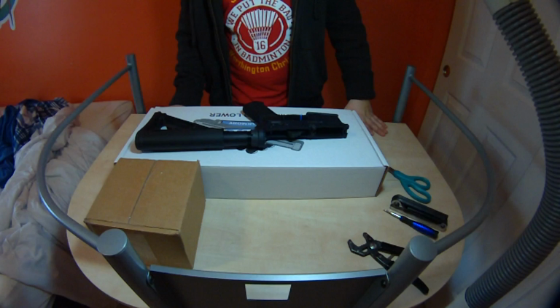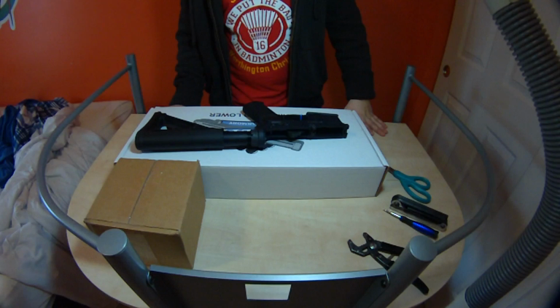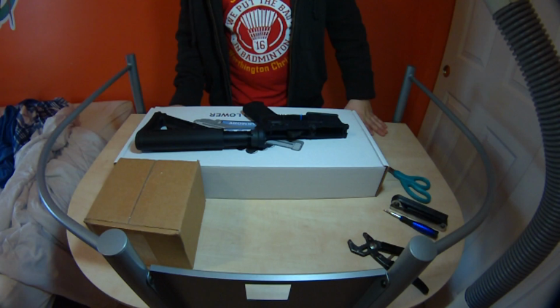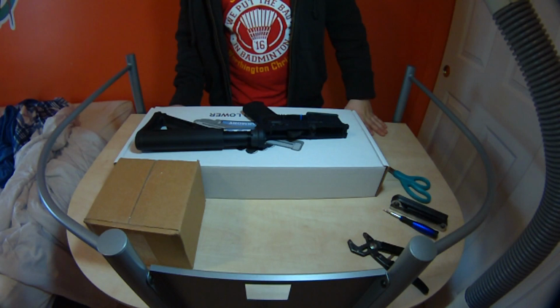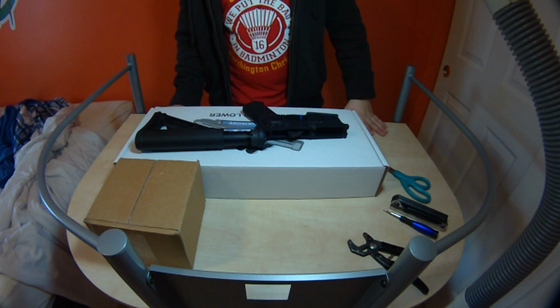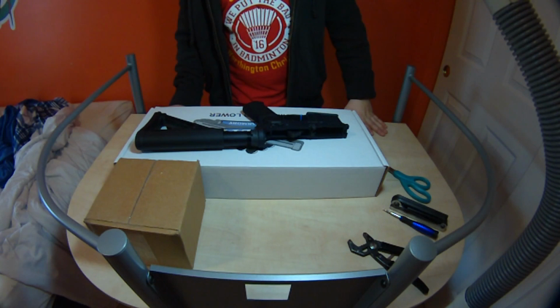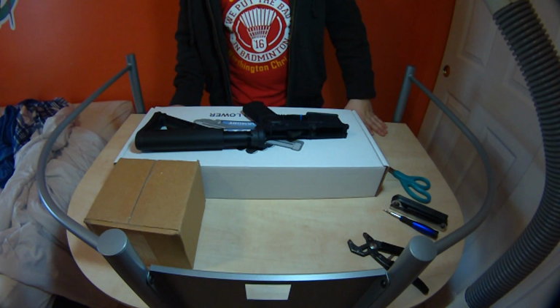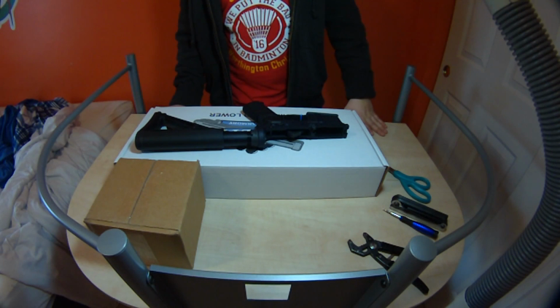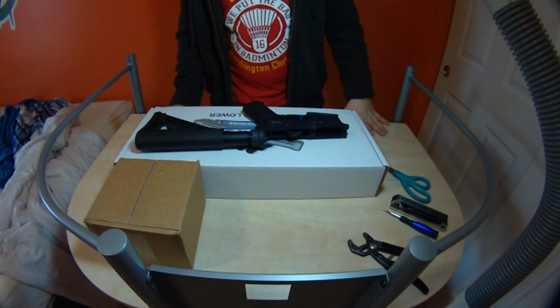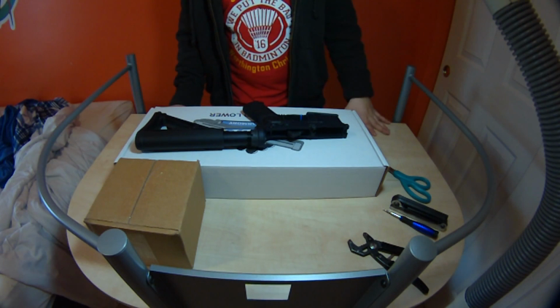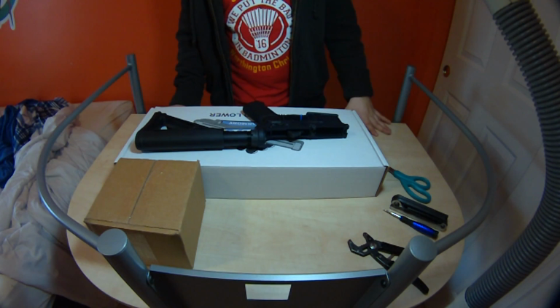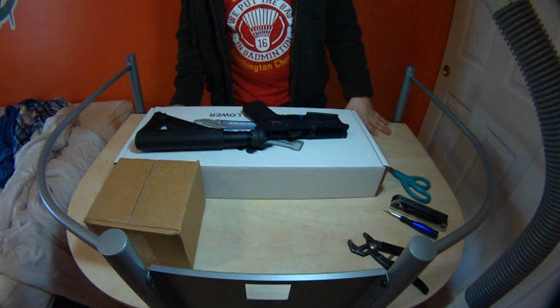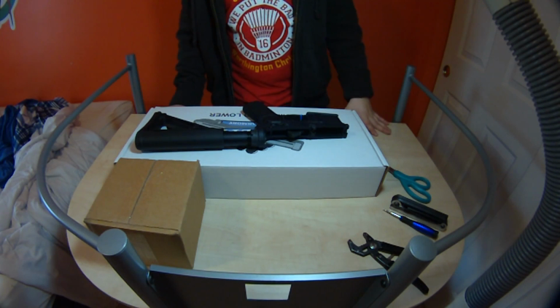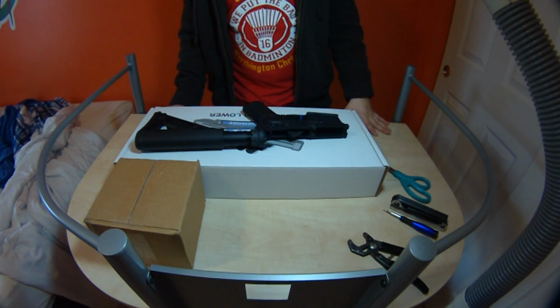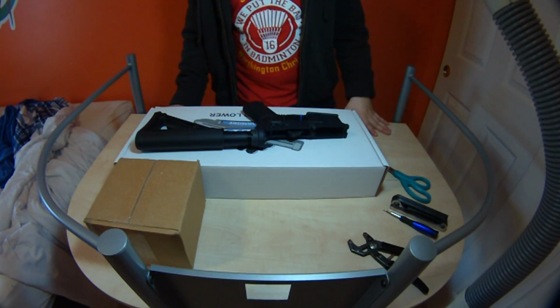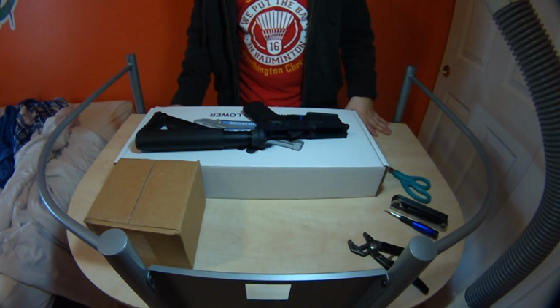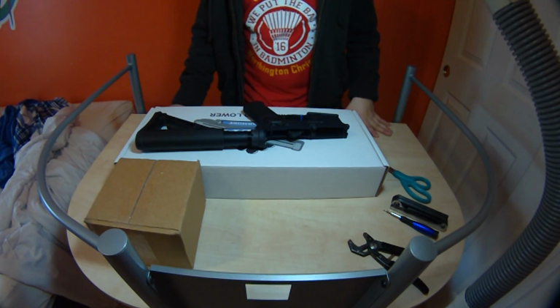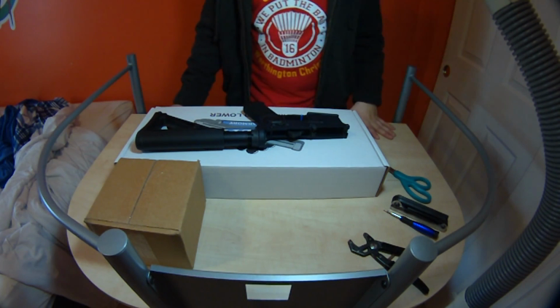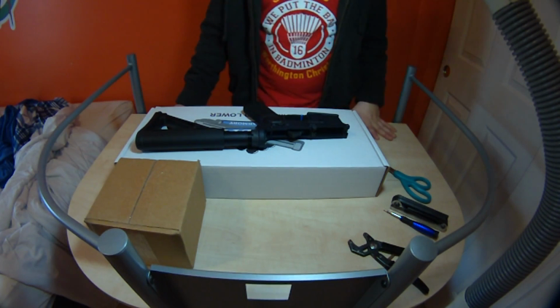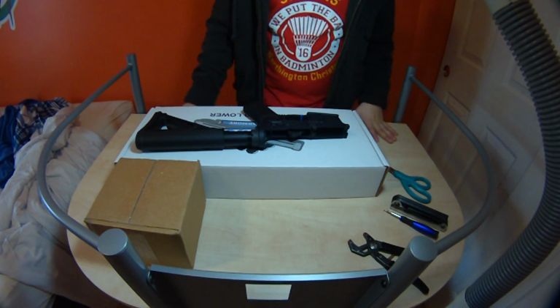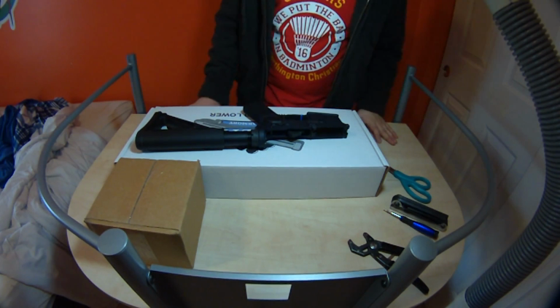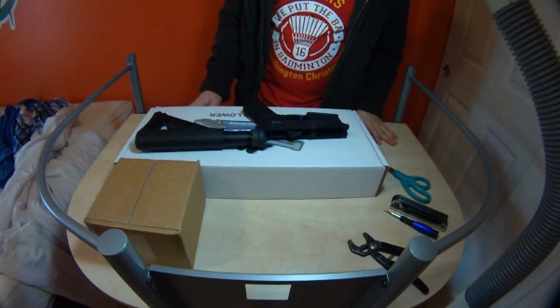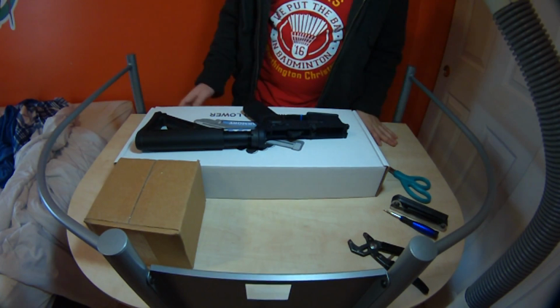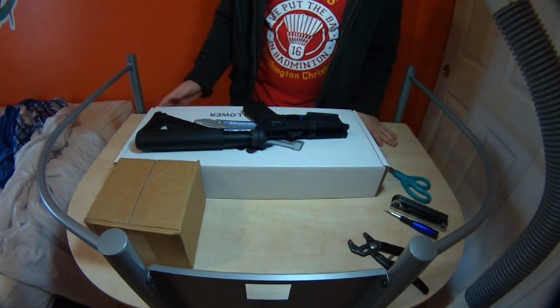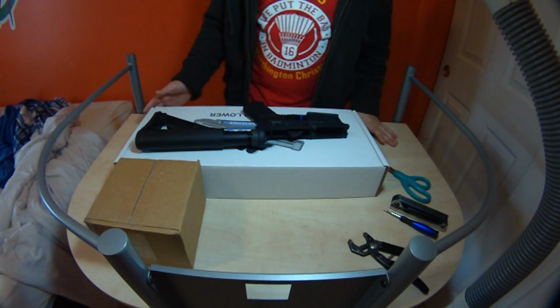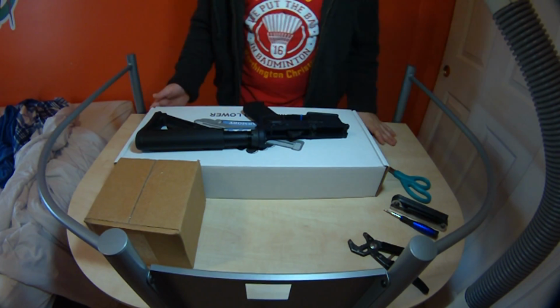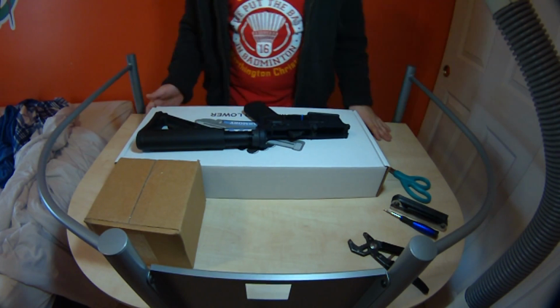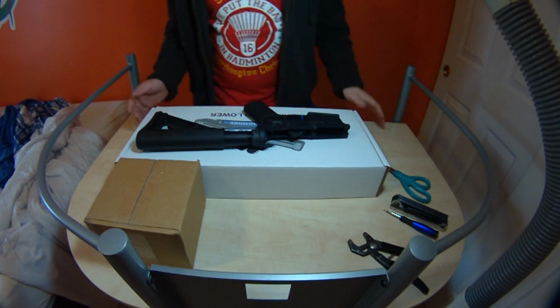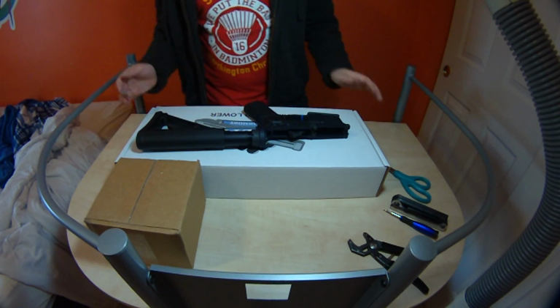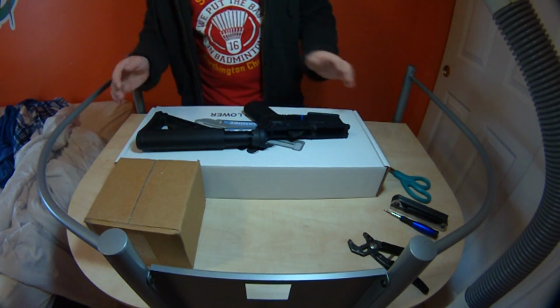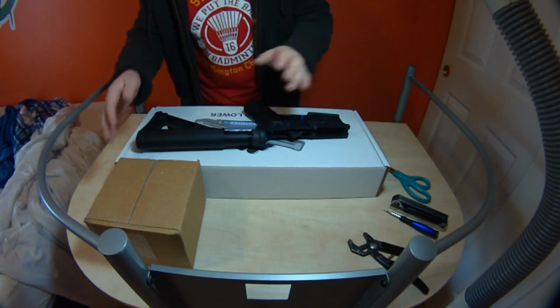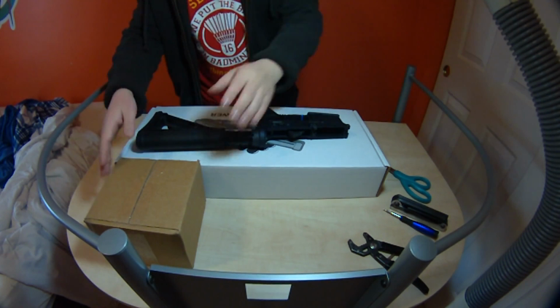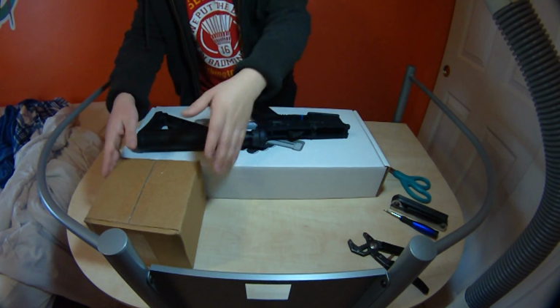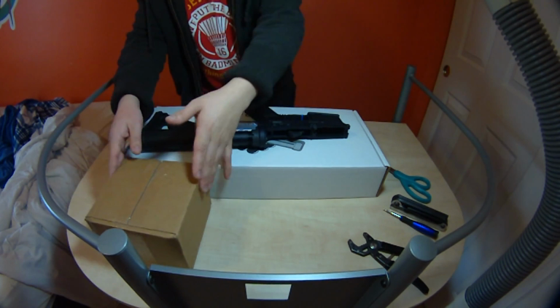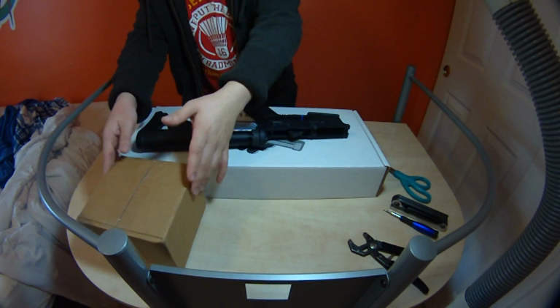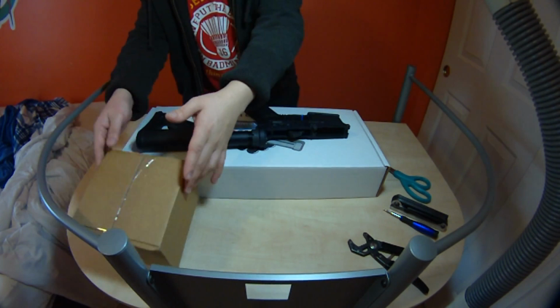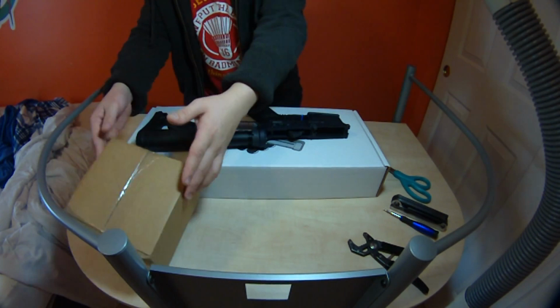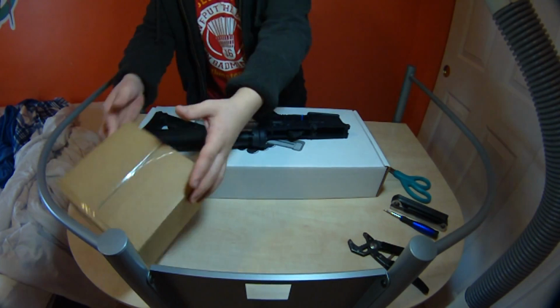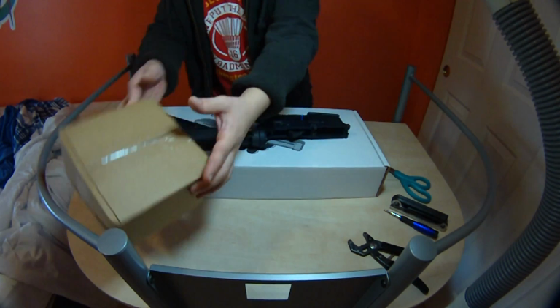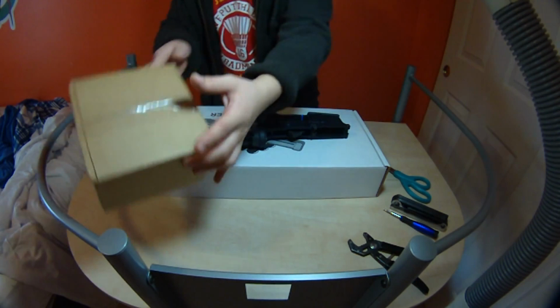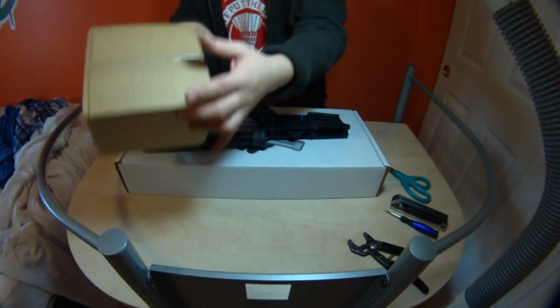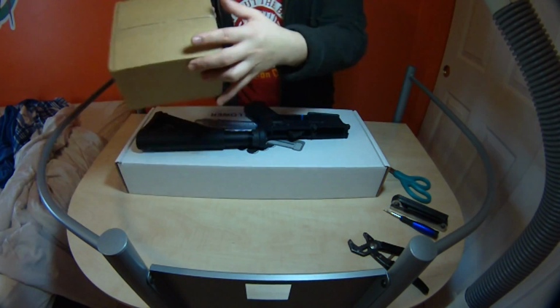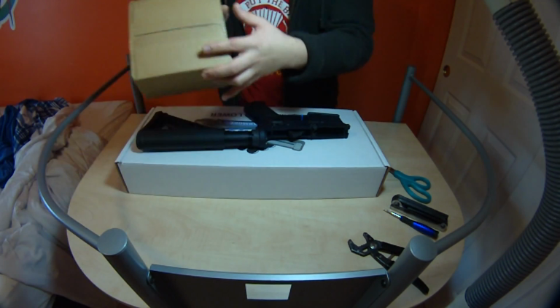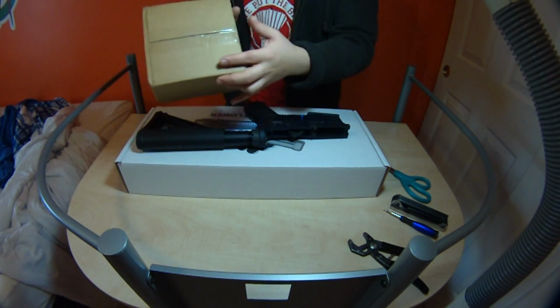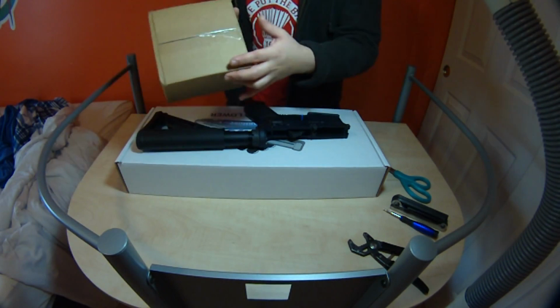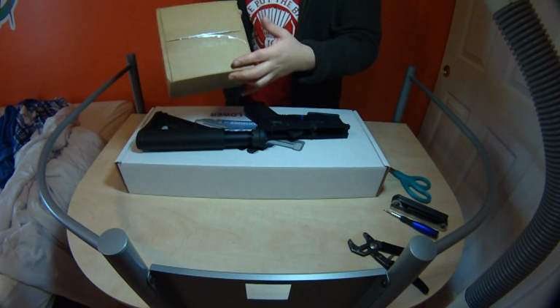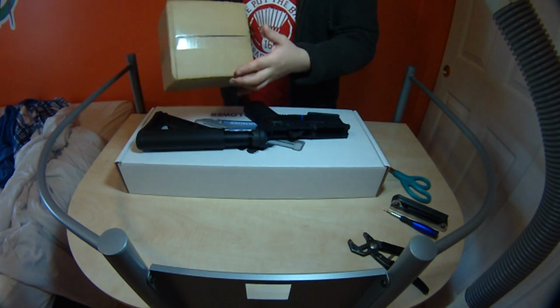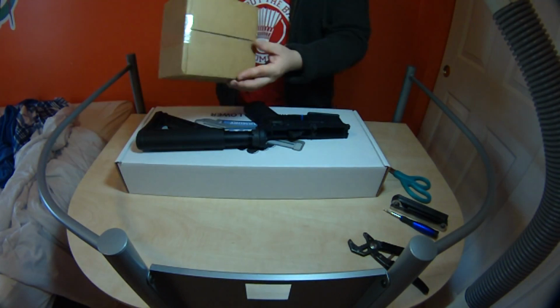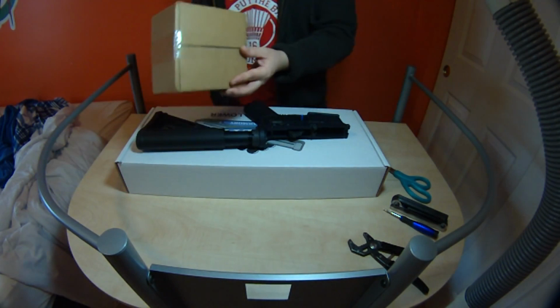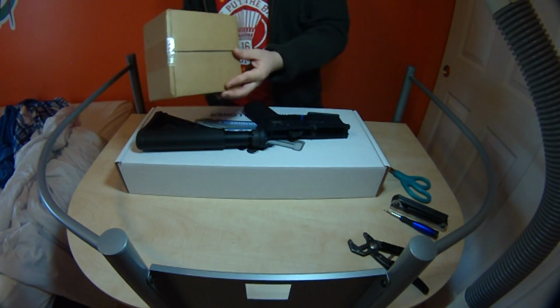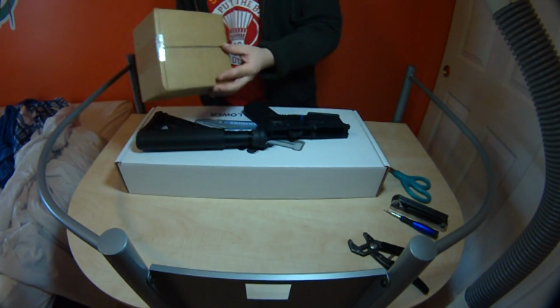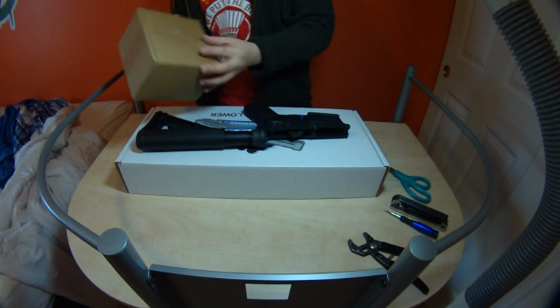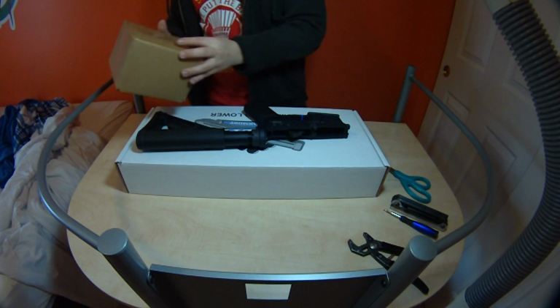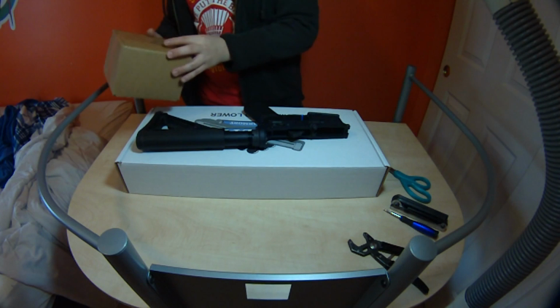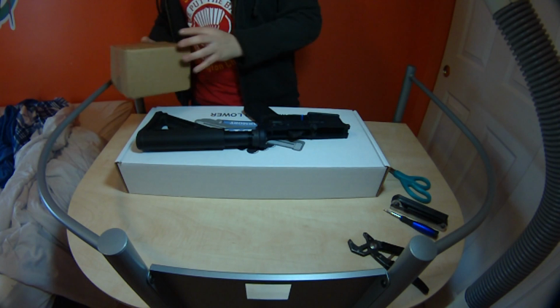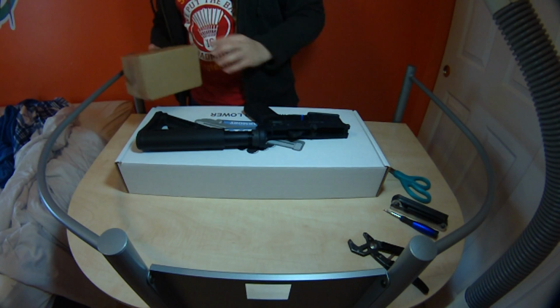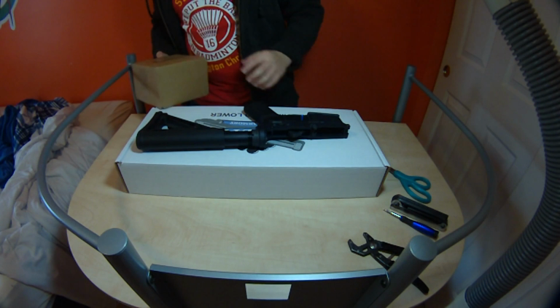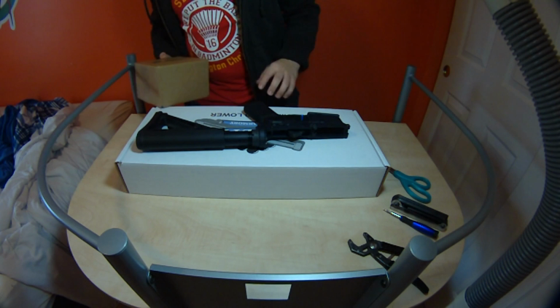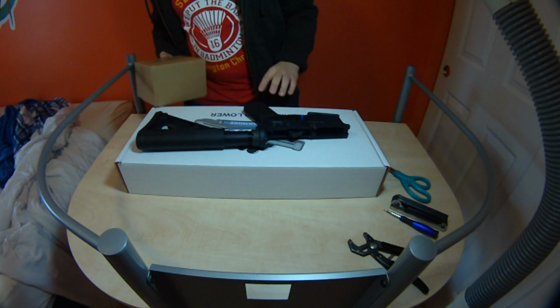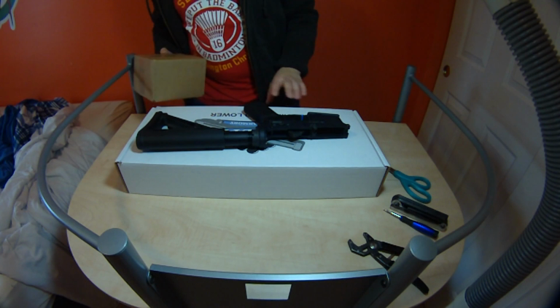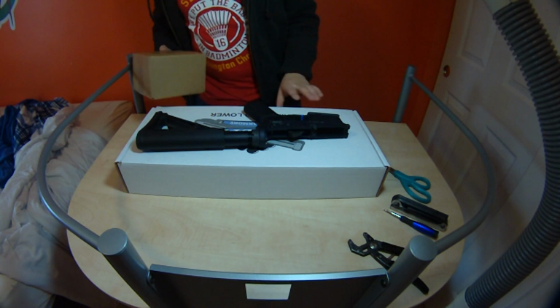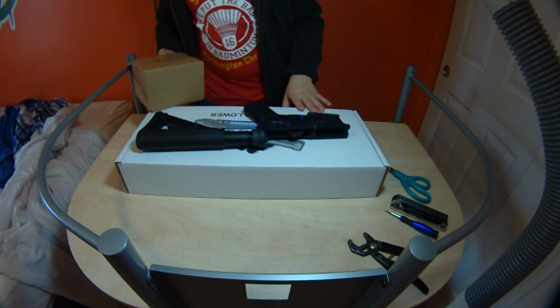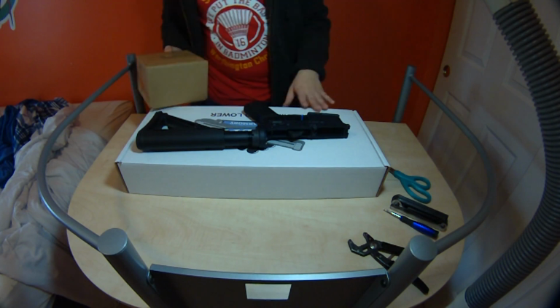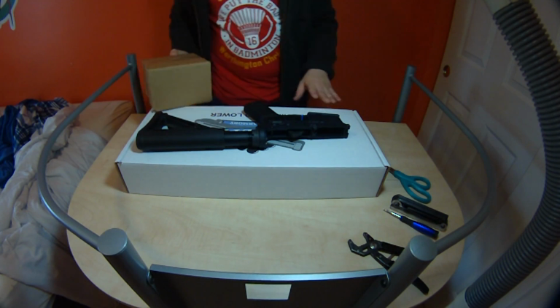Hey guys, your friend Midget here. I'm going to be doing an unboxing on a trigger set that I got for my AR-15.